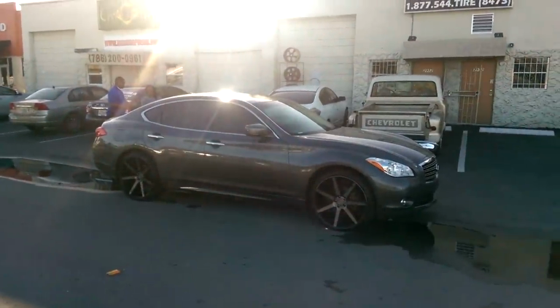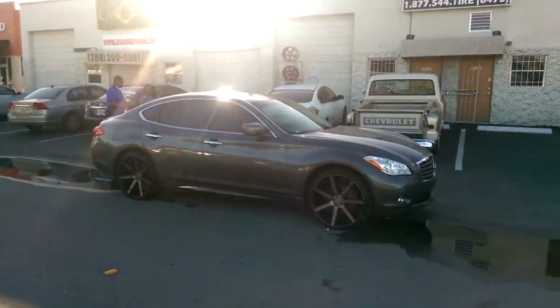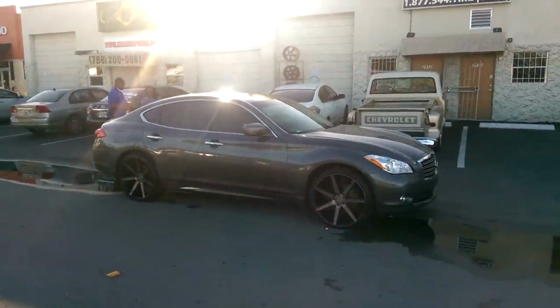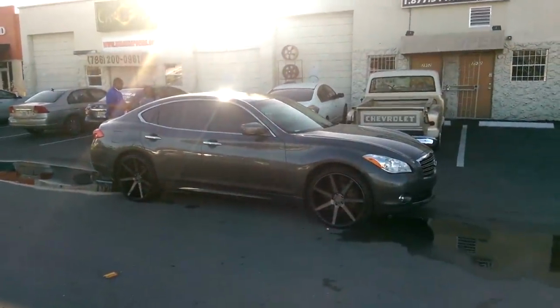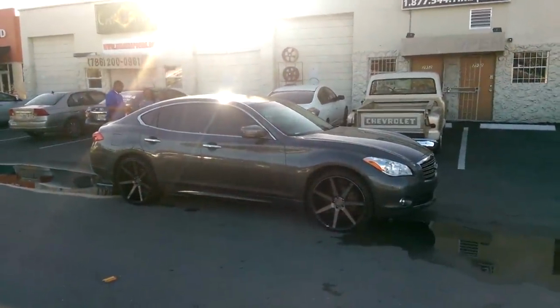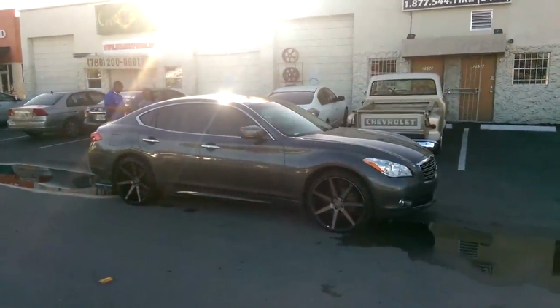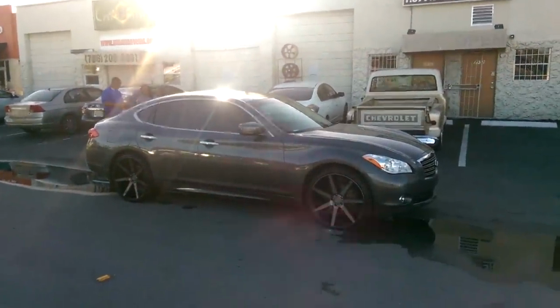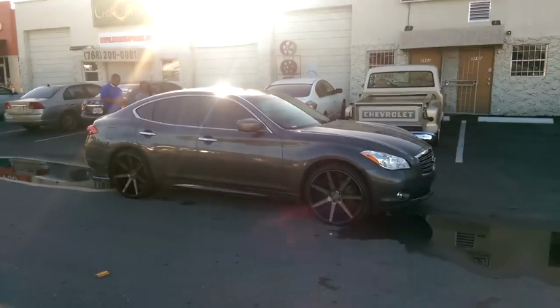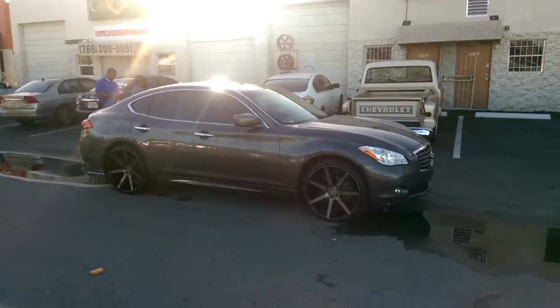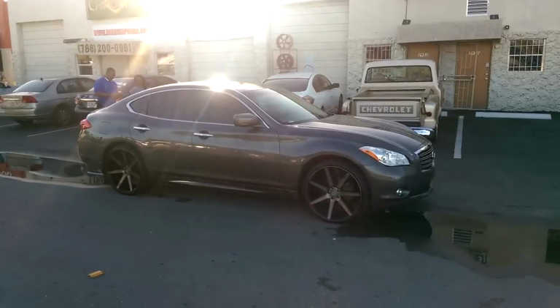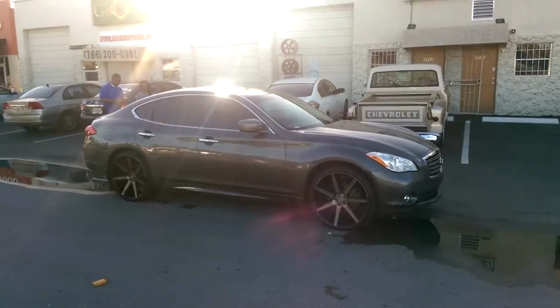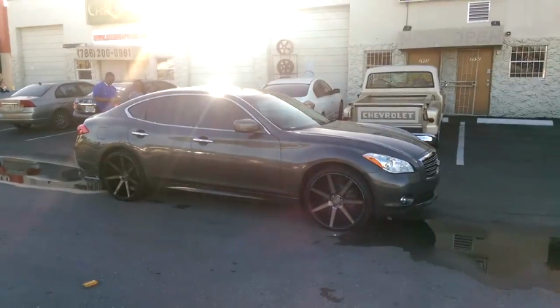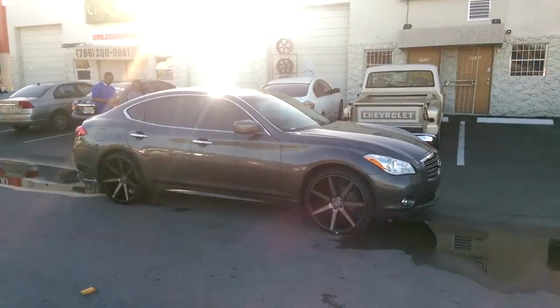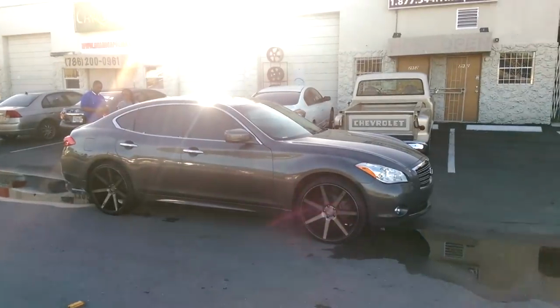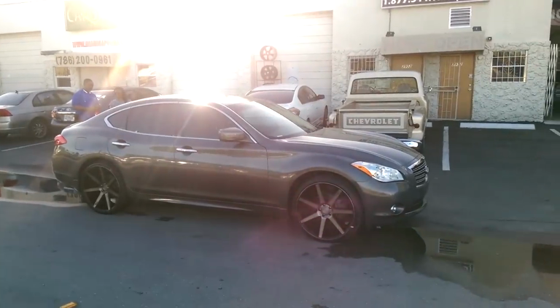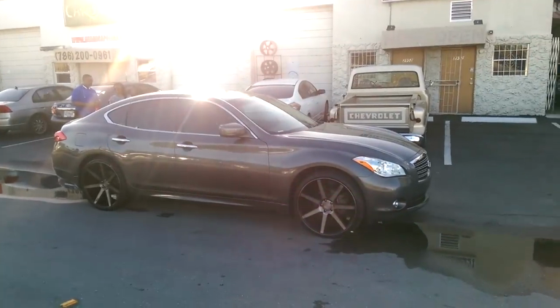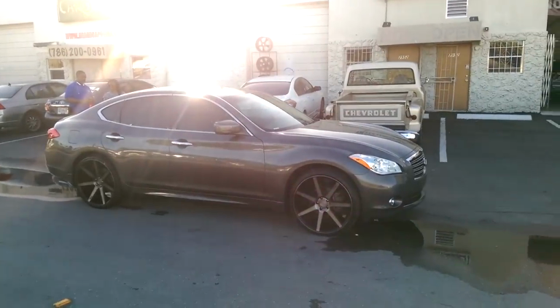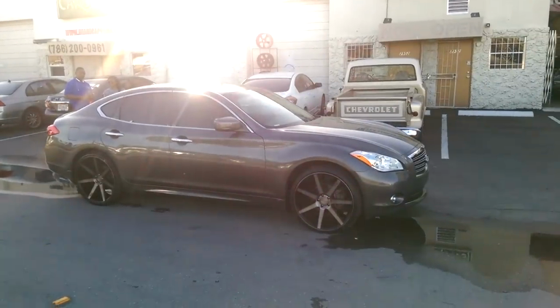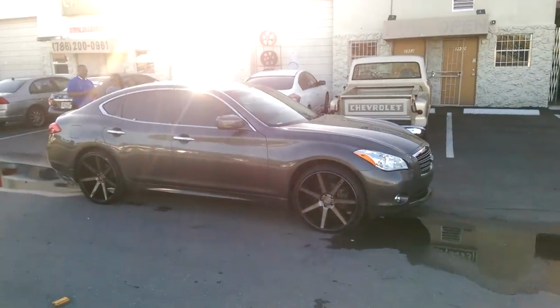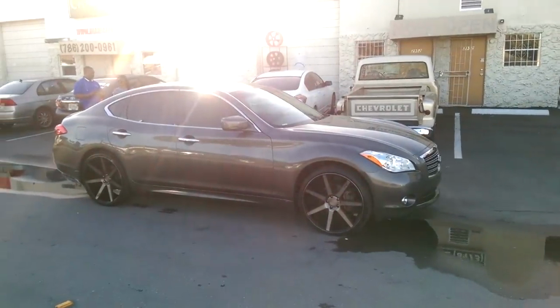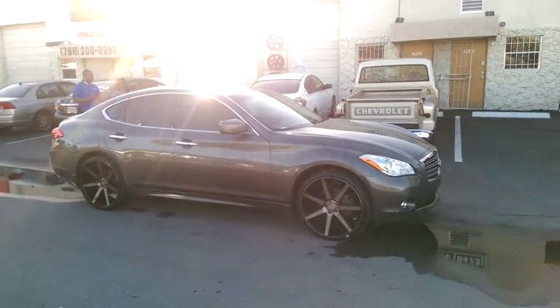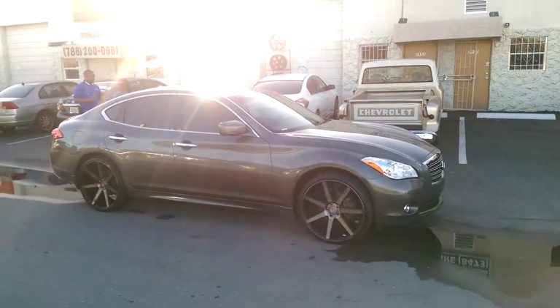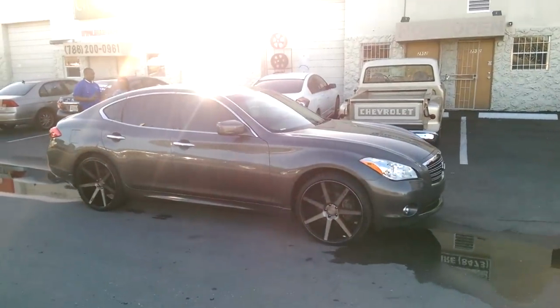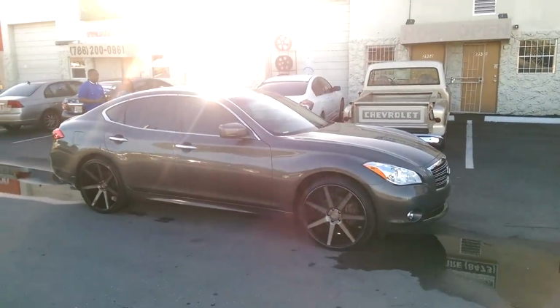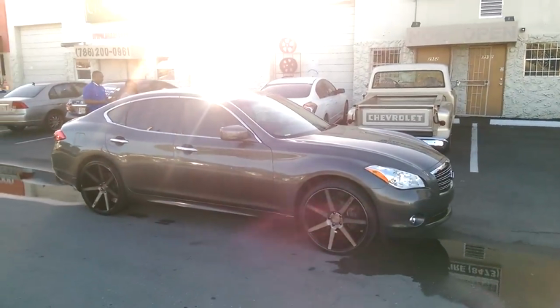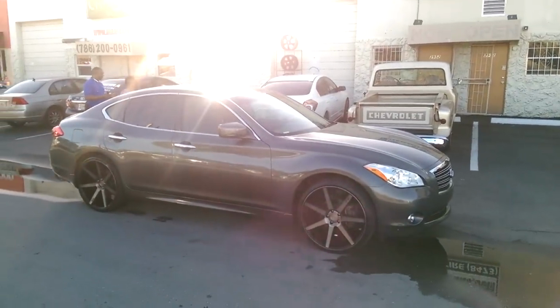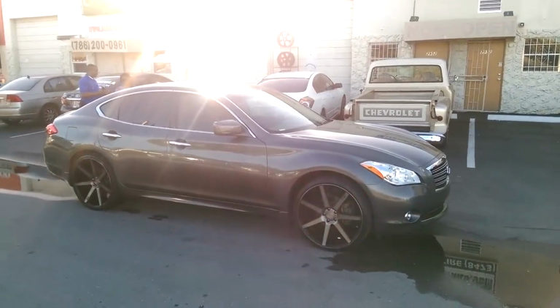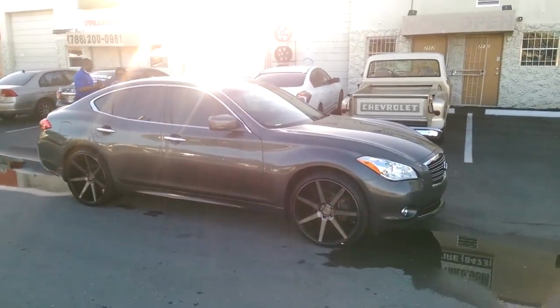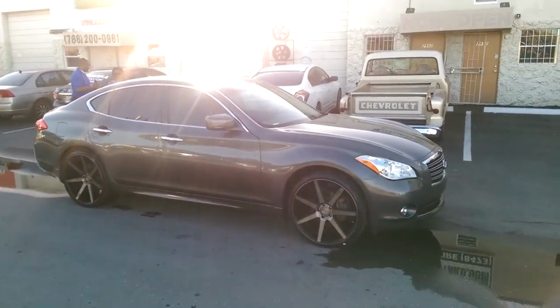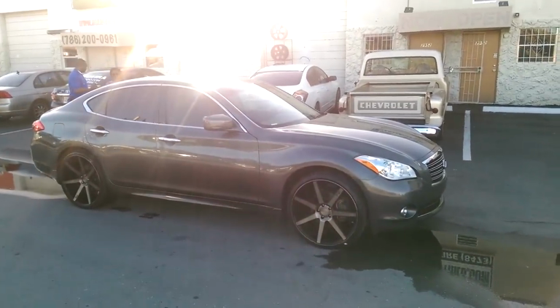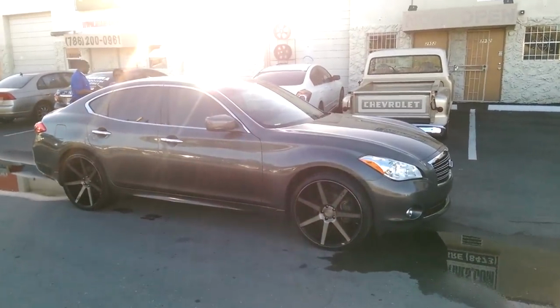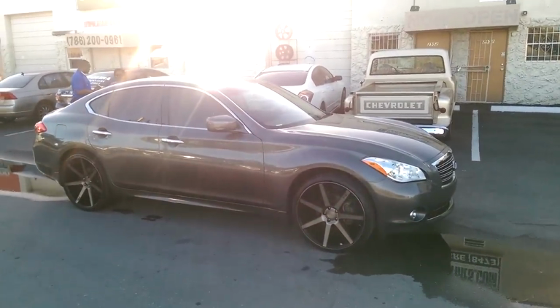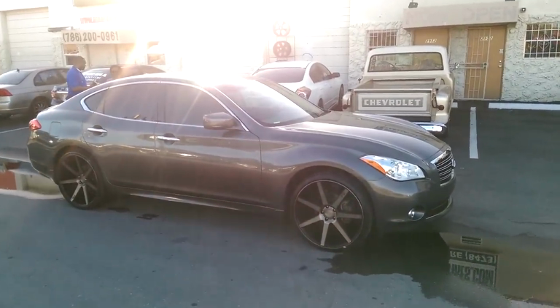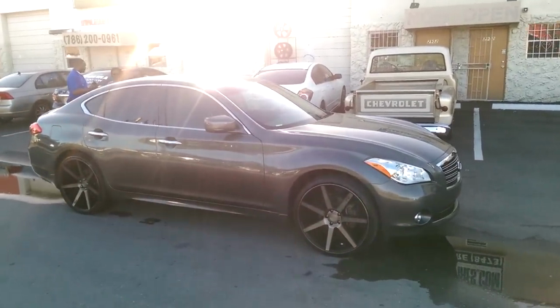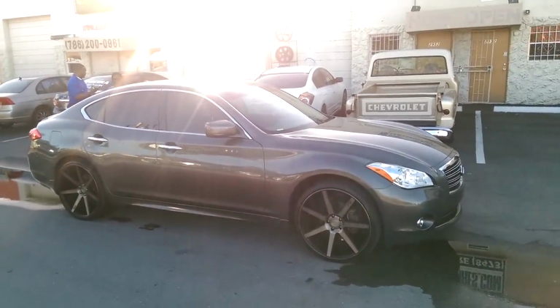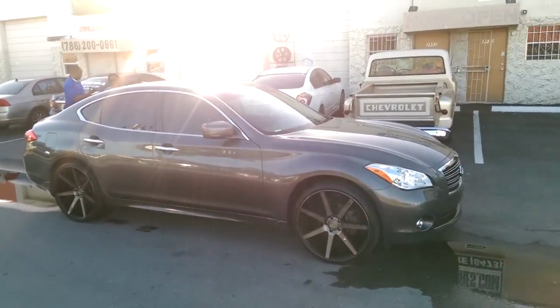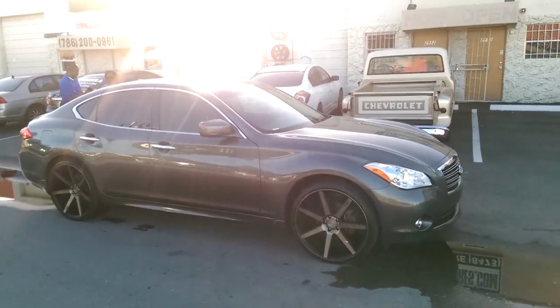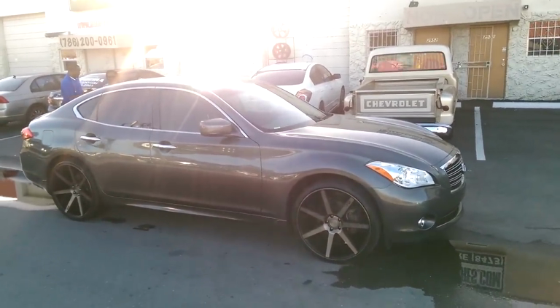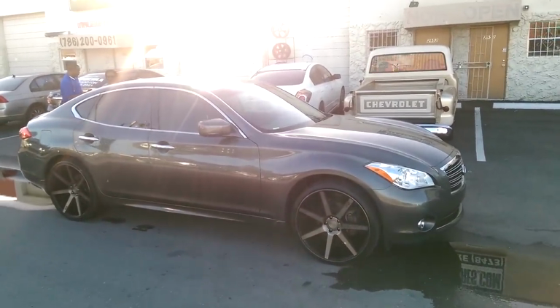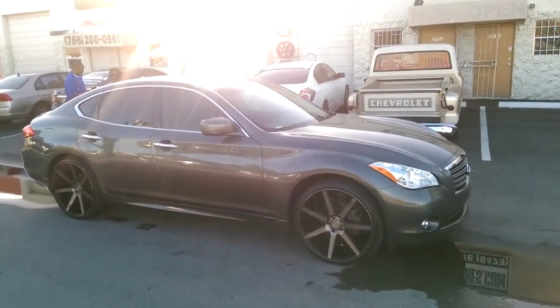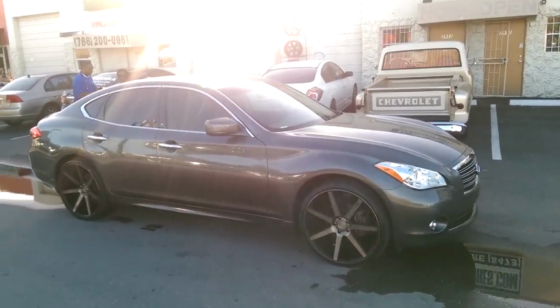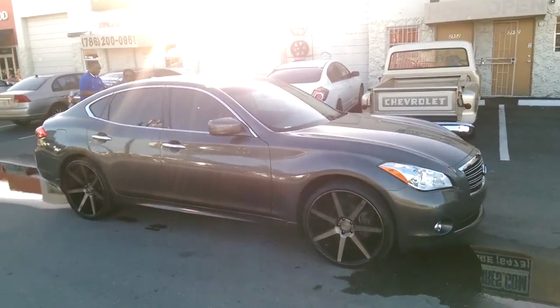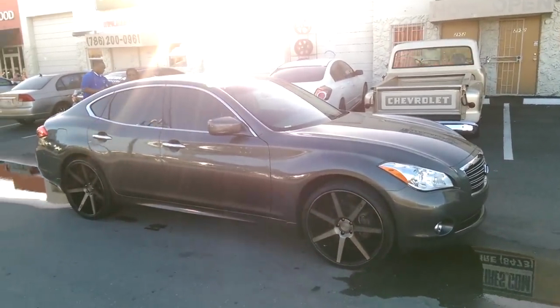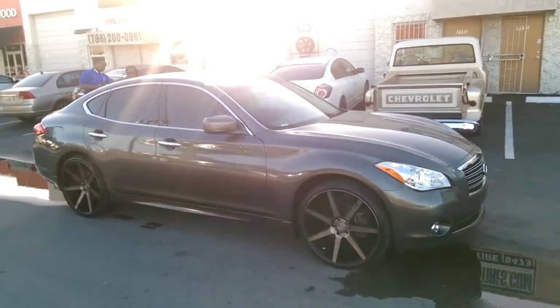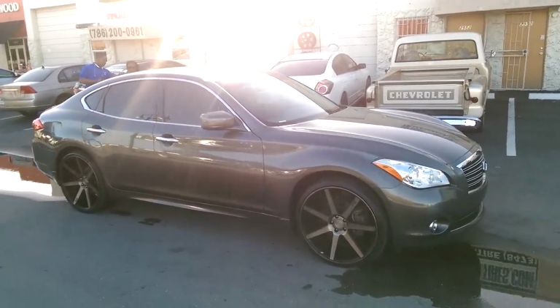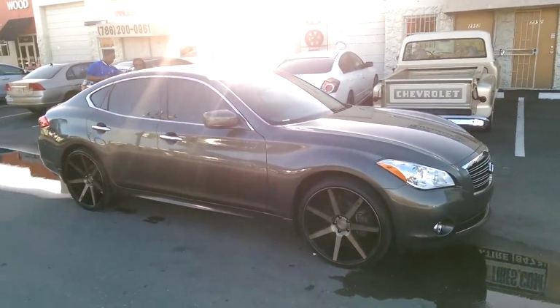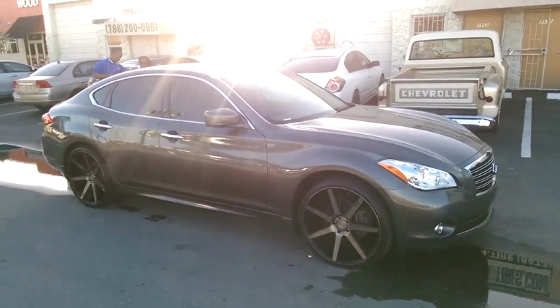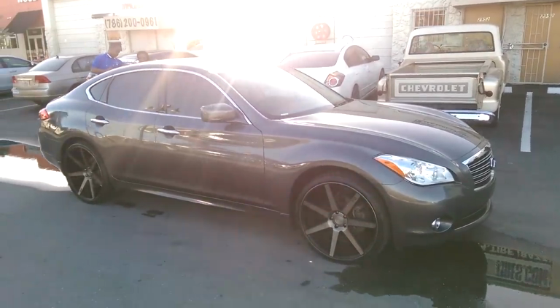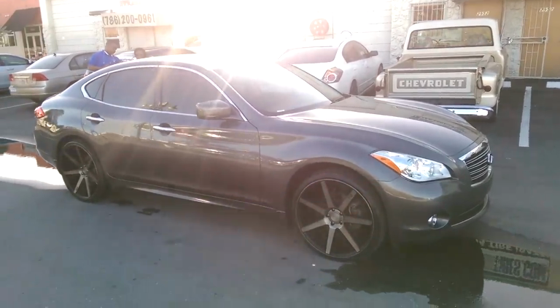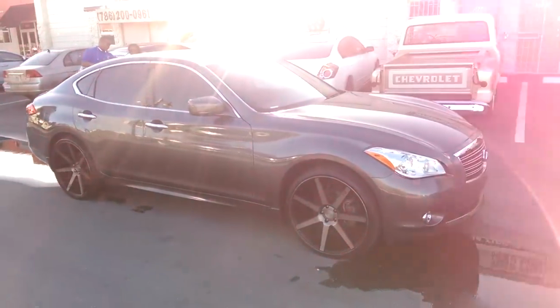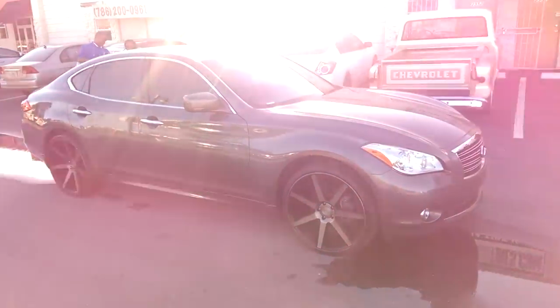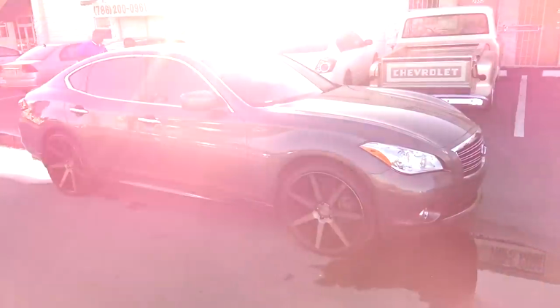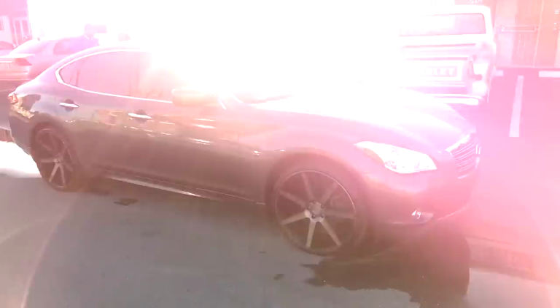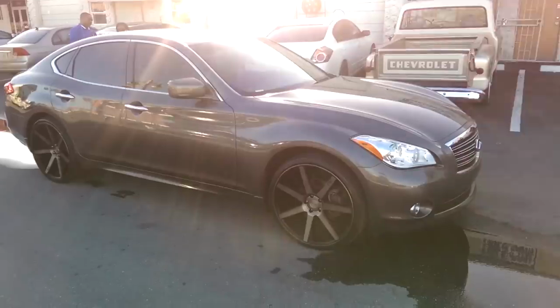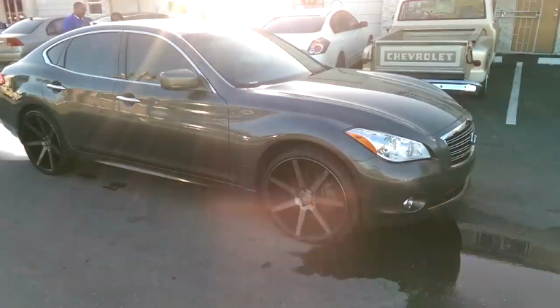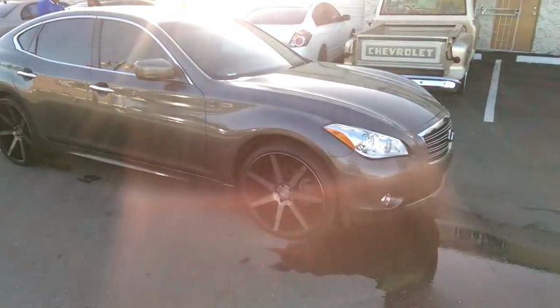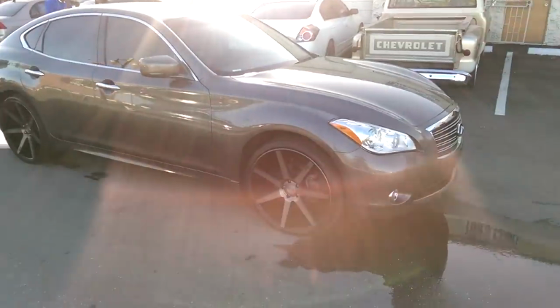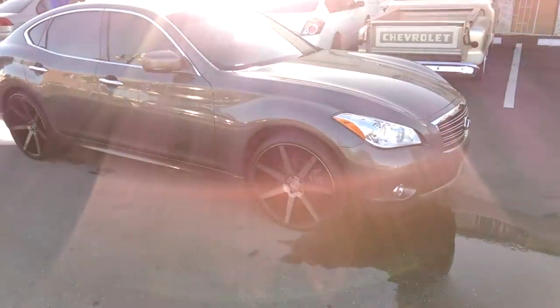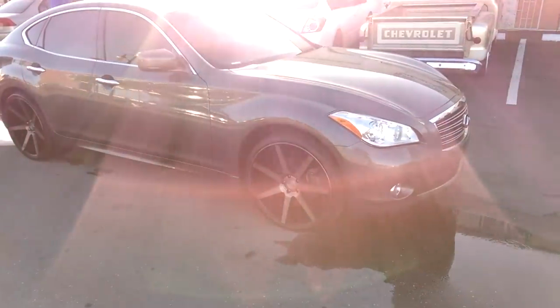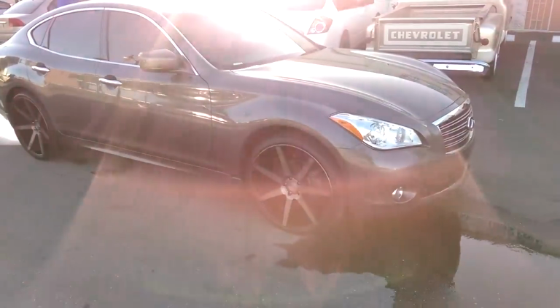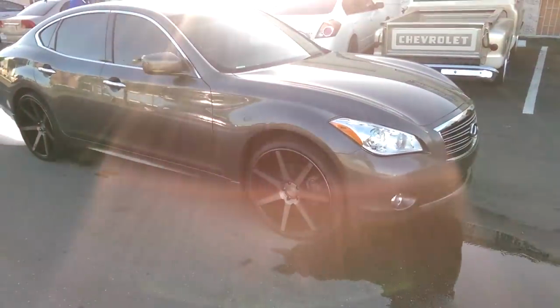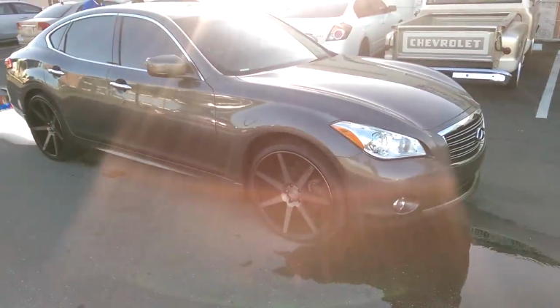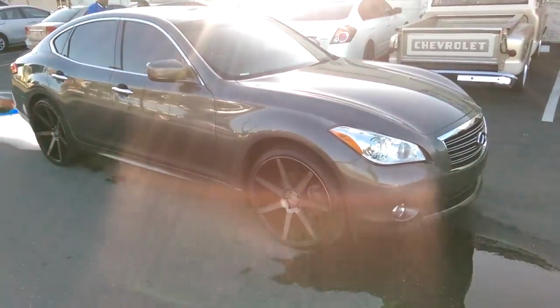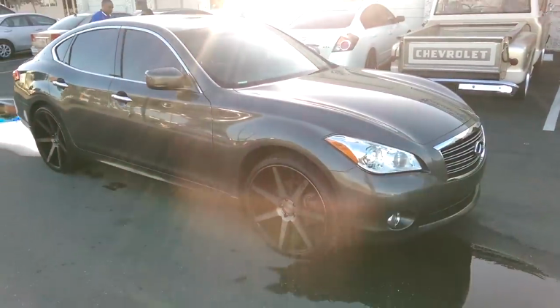This is your boy KB from Dubs and Tires TV, and right now we're looking at a 2011 M37X all-wheel drive.